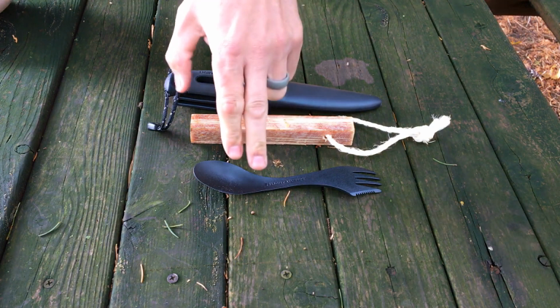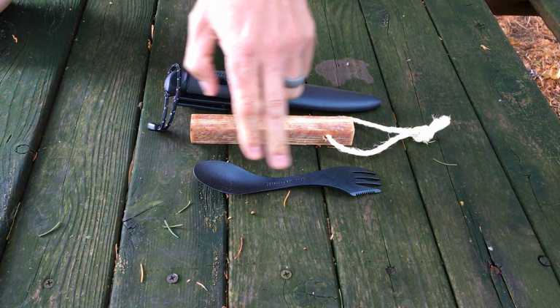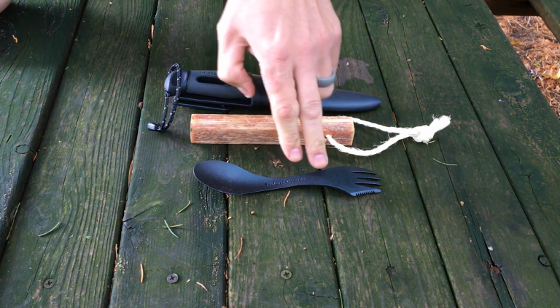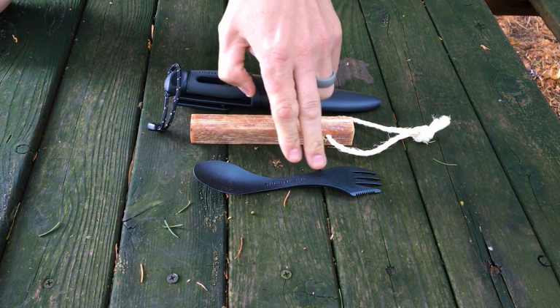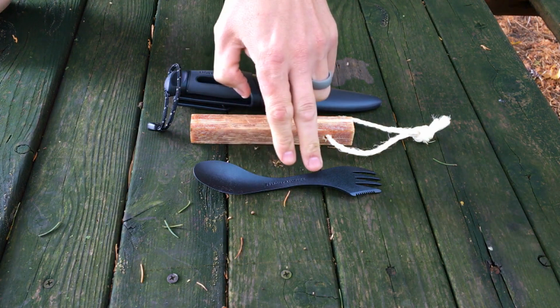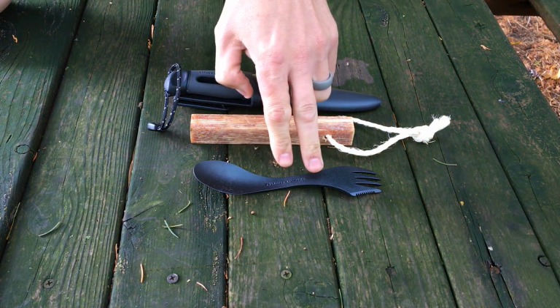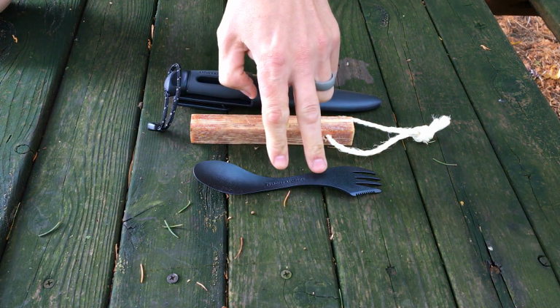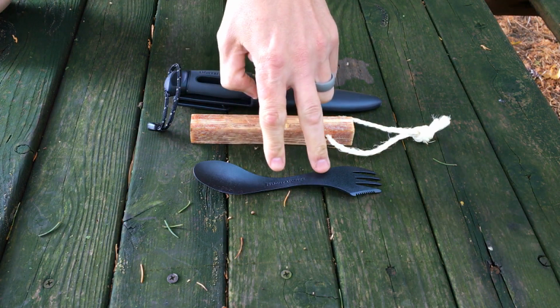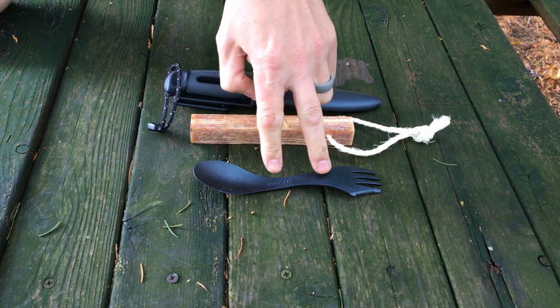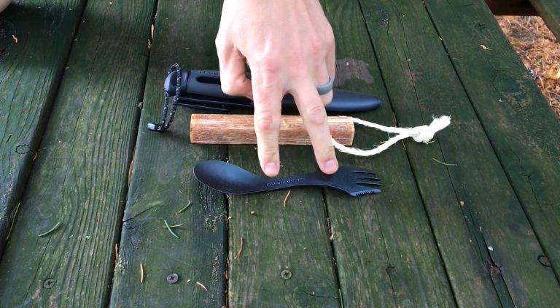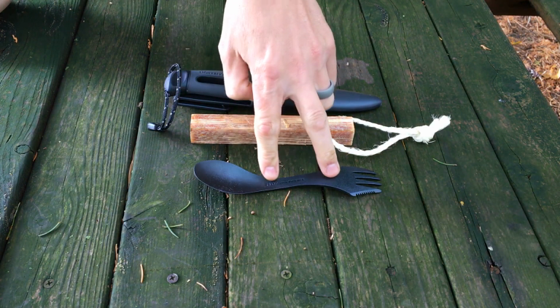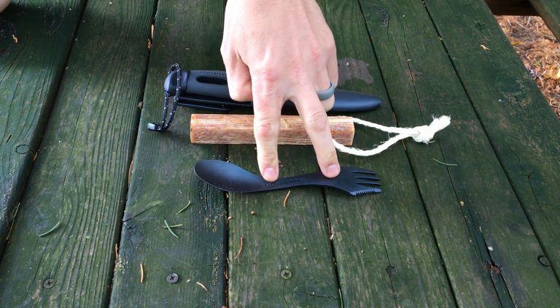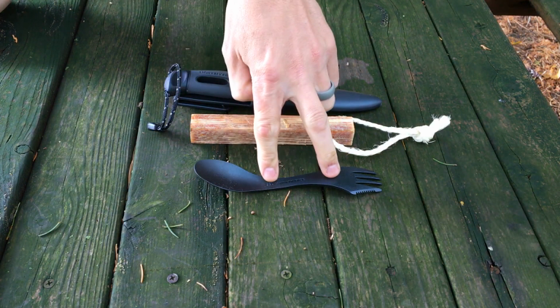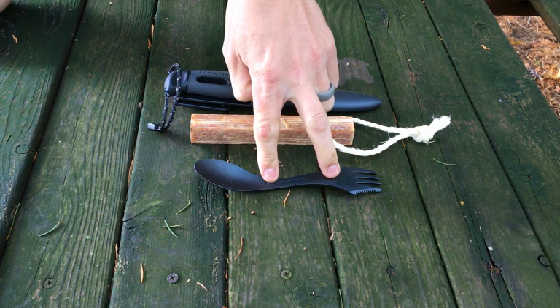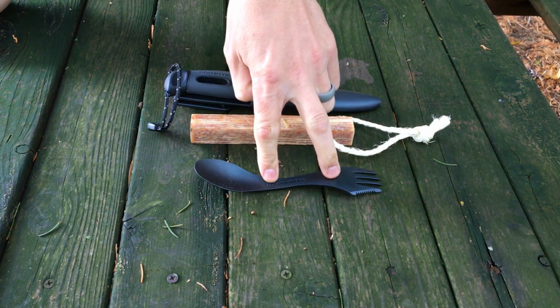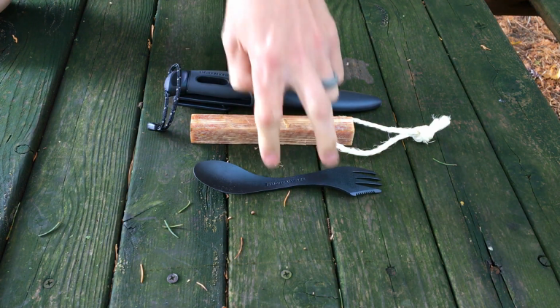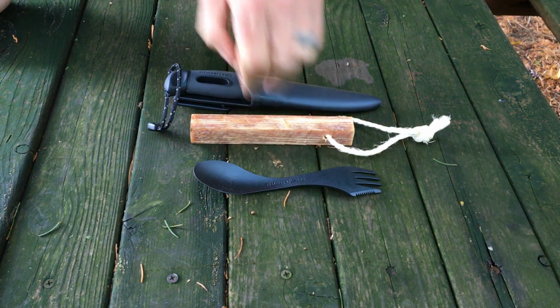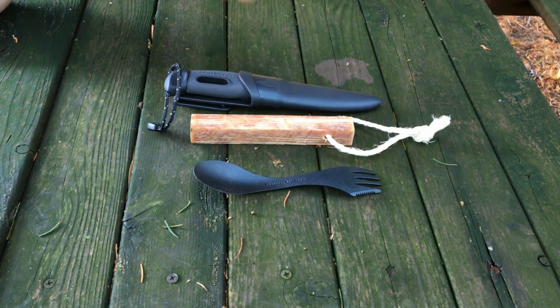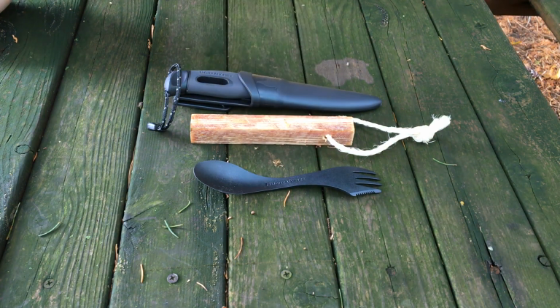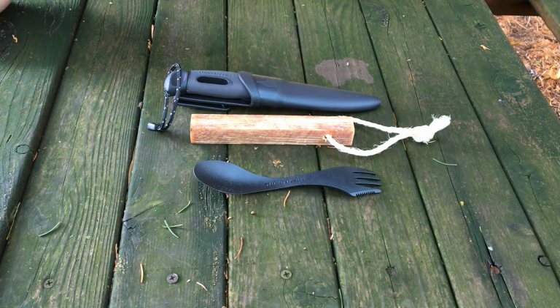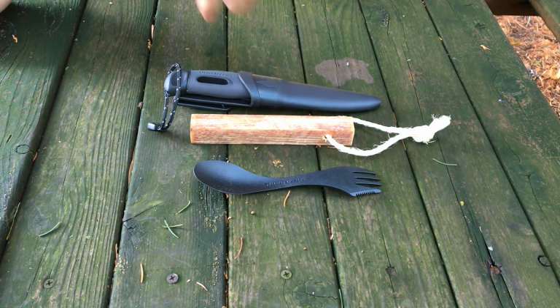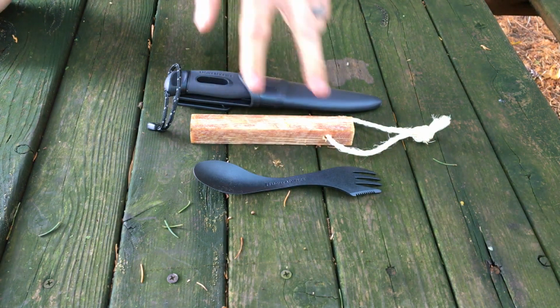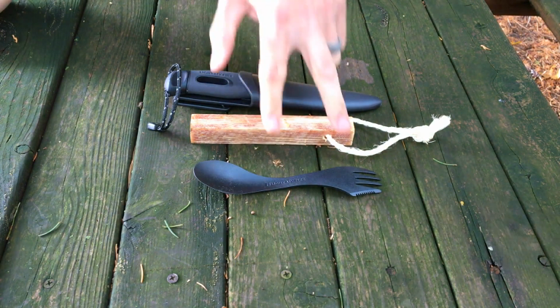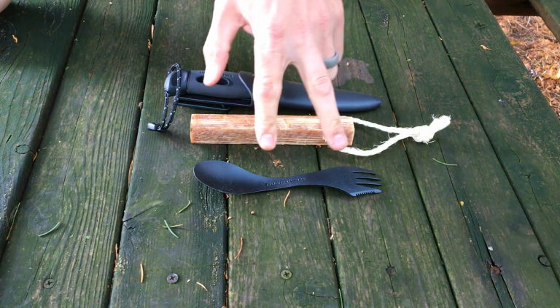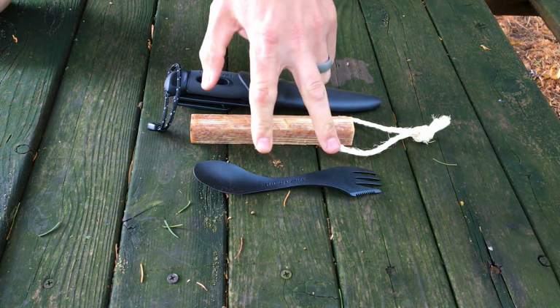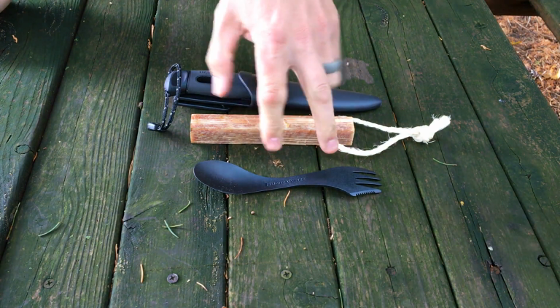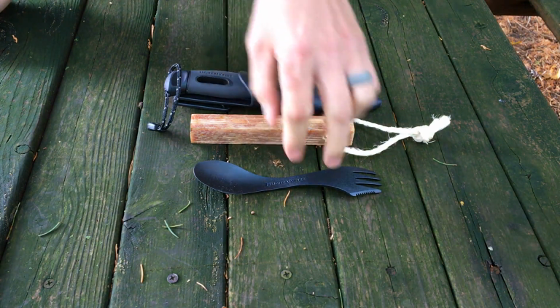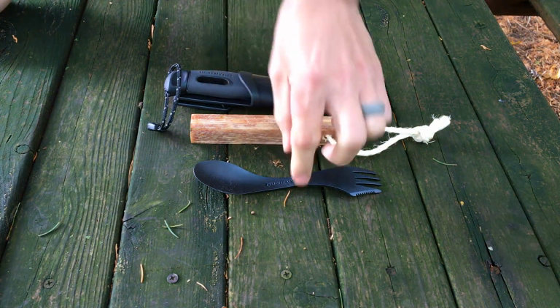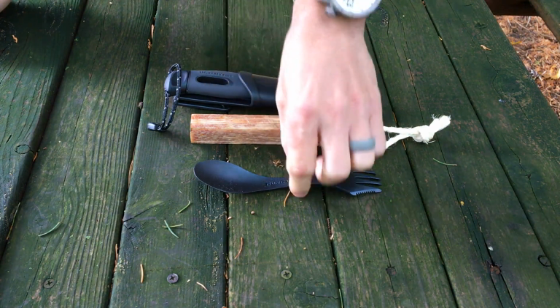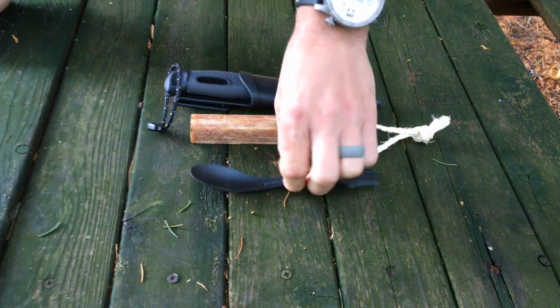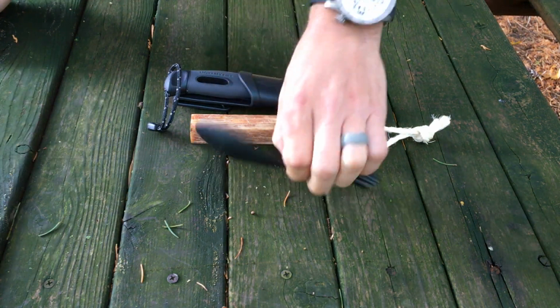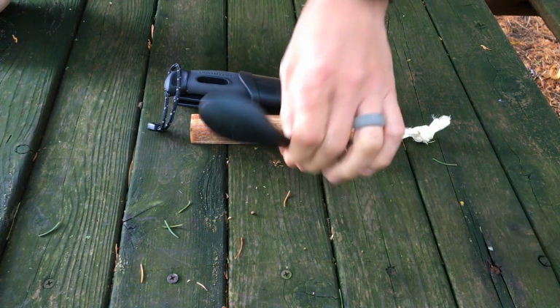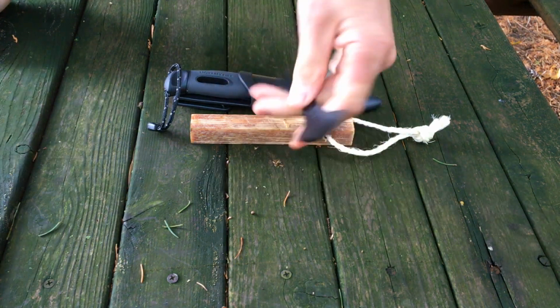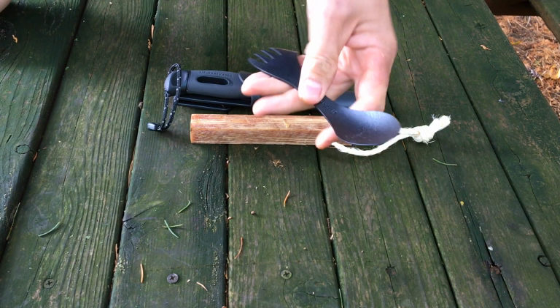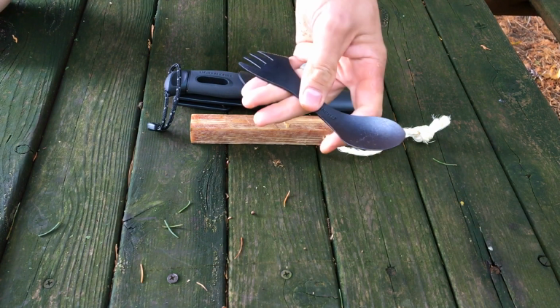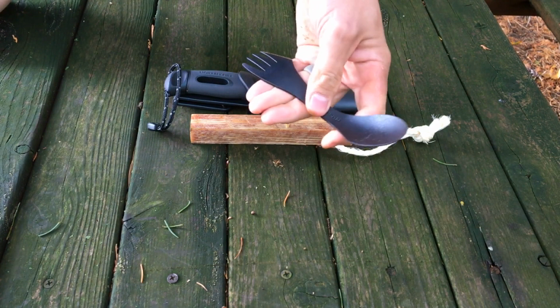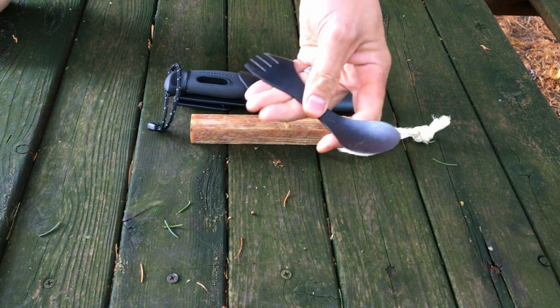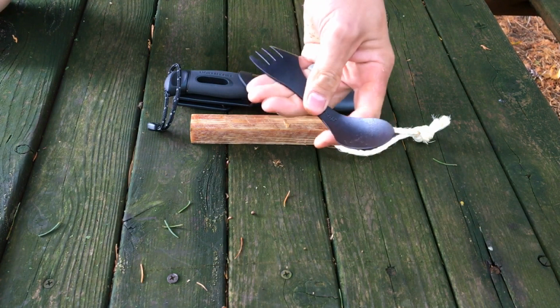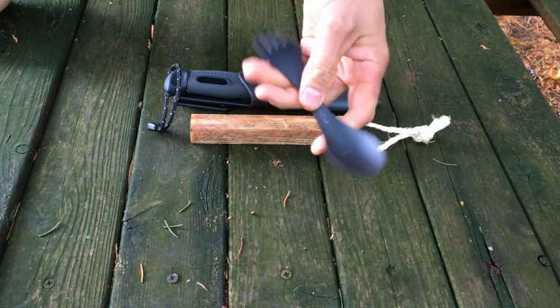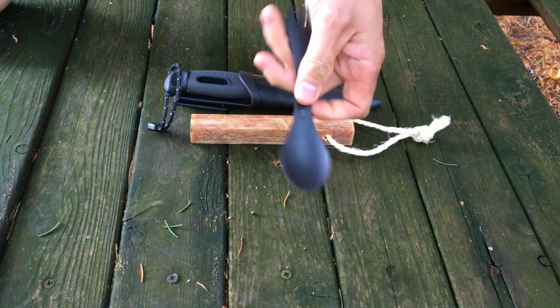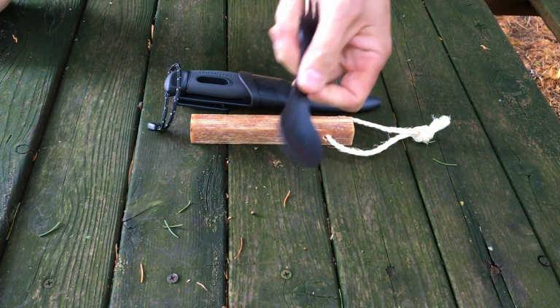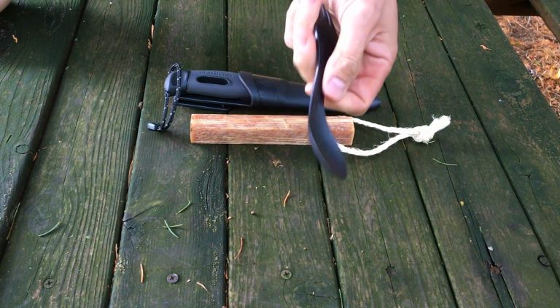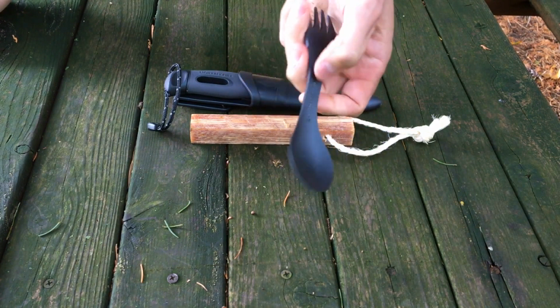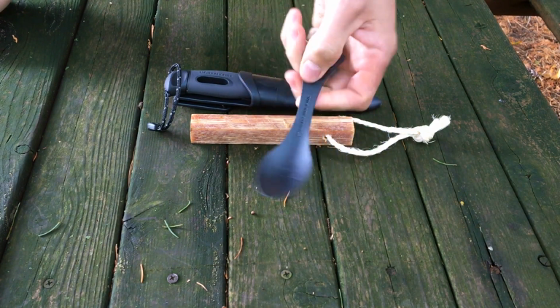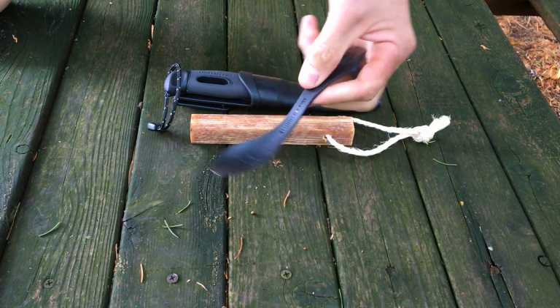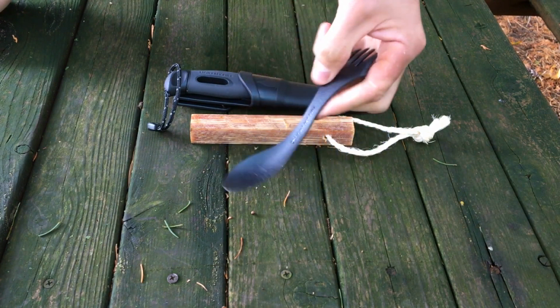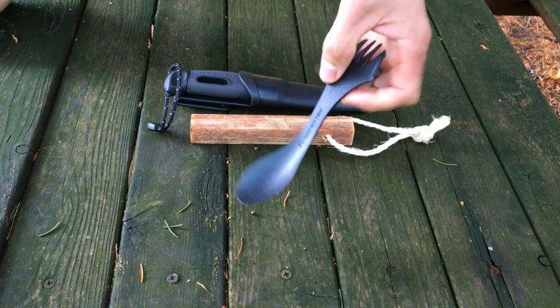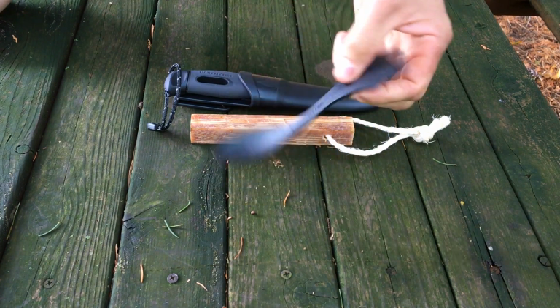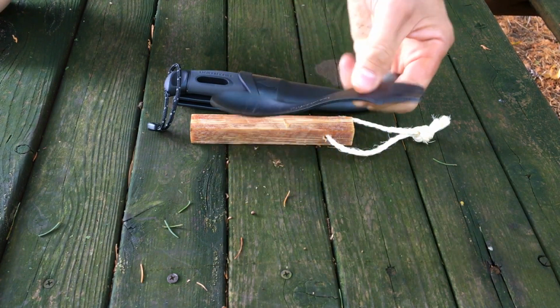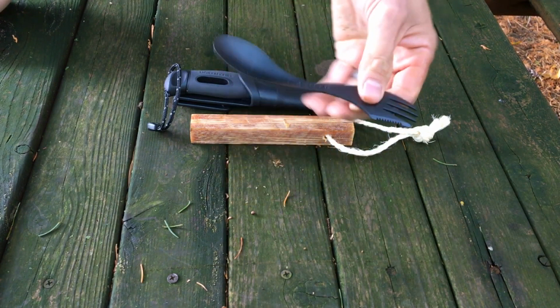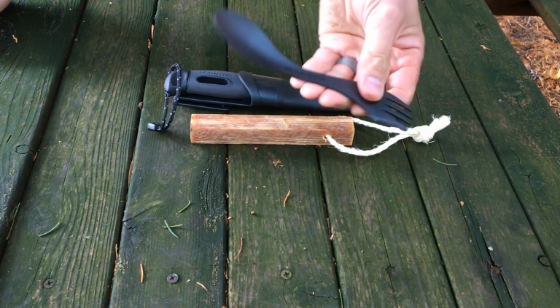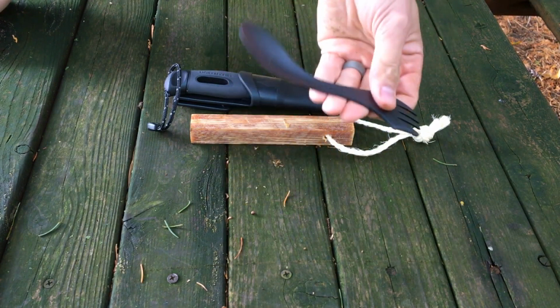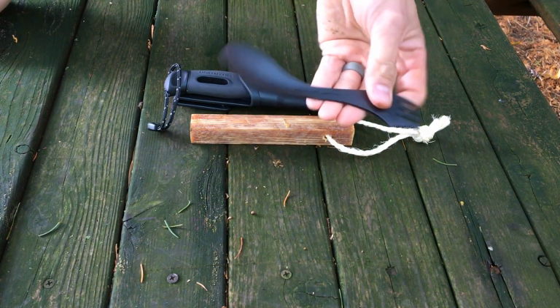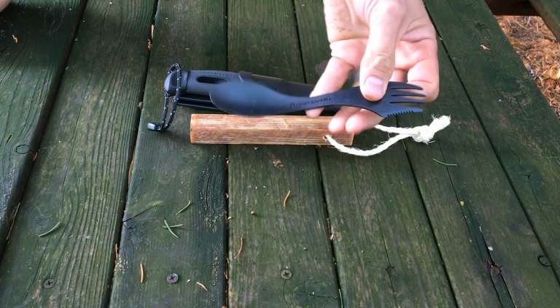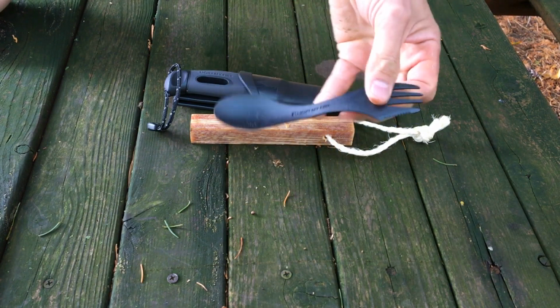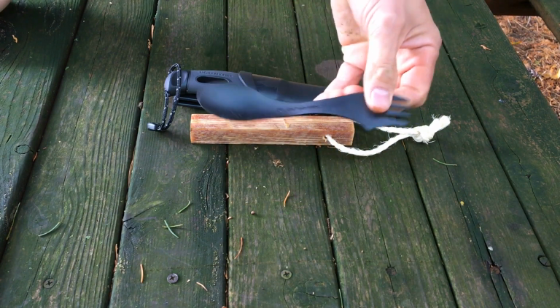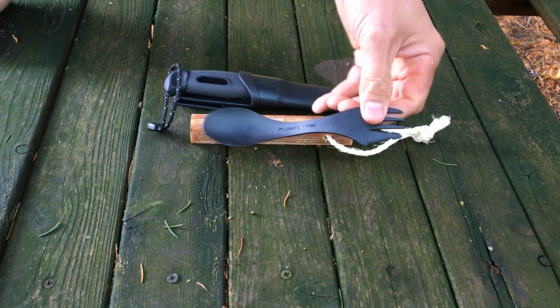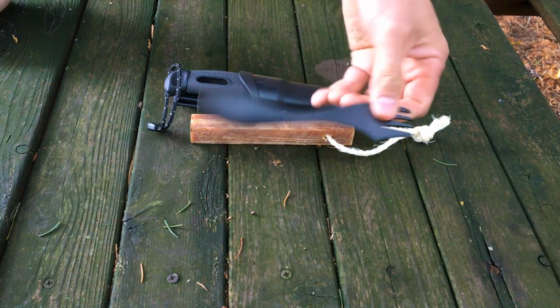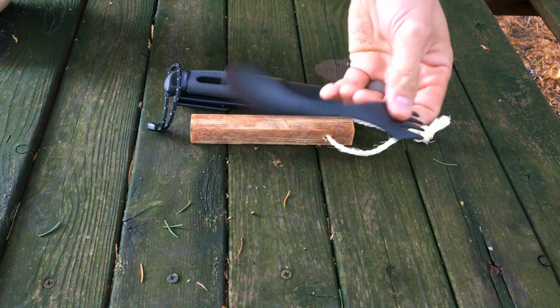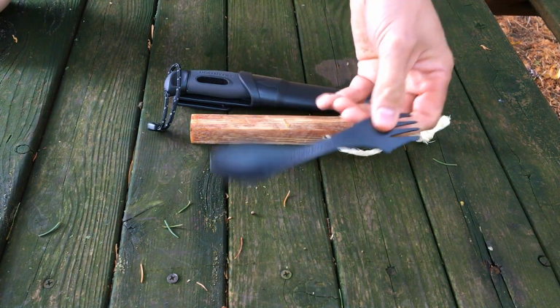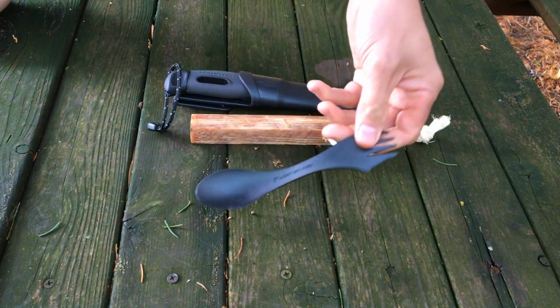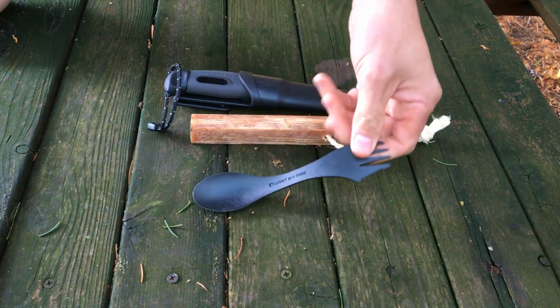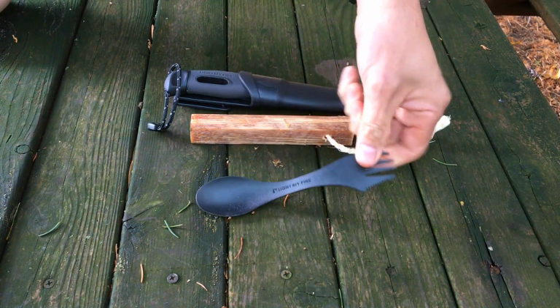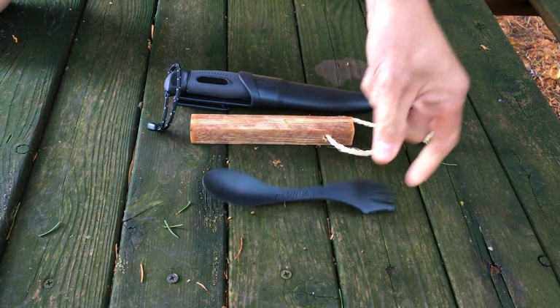You've got the Light My Fire Spork. It's a BPA-free material. These are really good — they've sold these for a long time. They're durable and they just work.